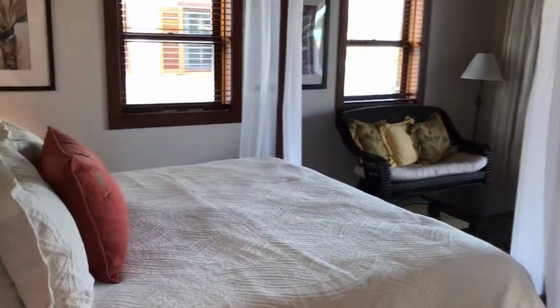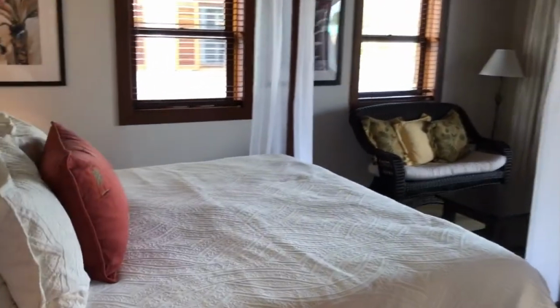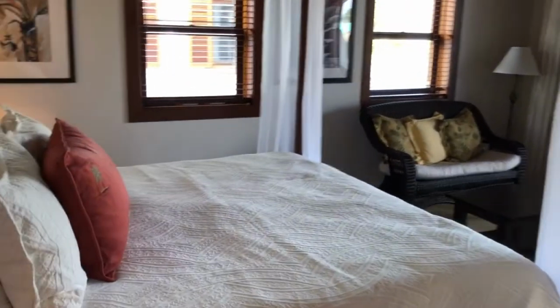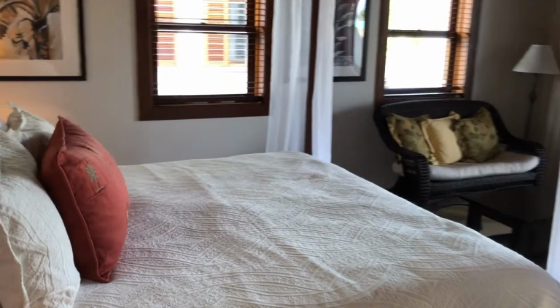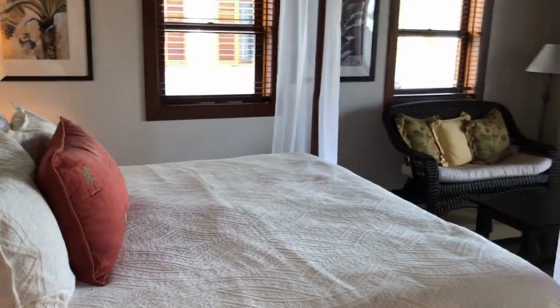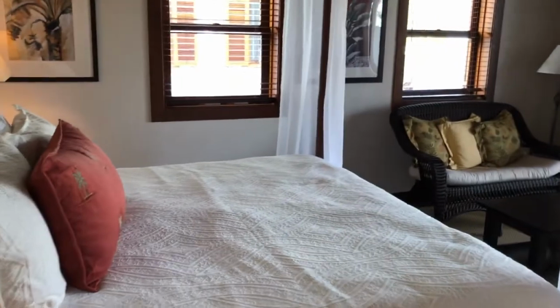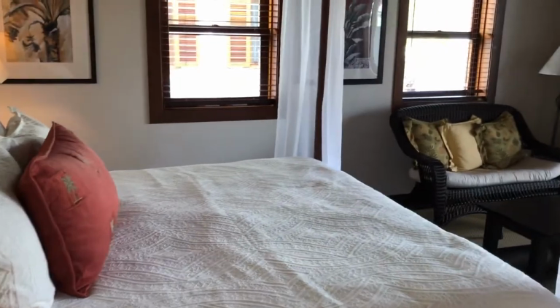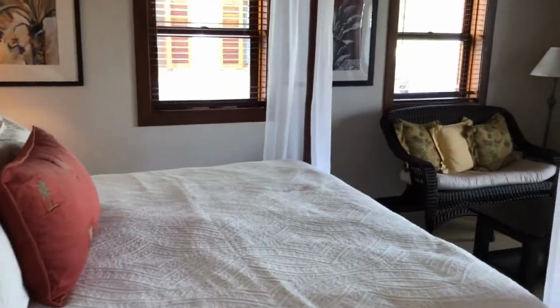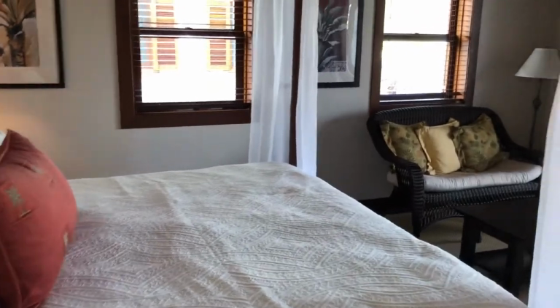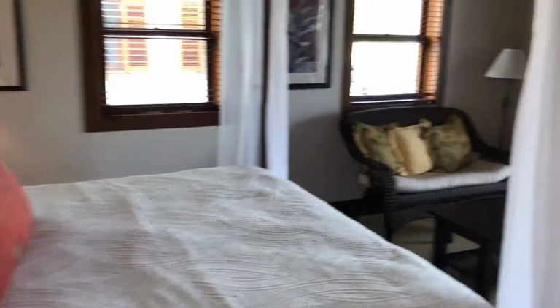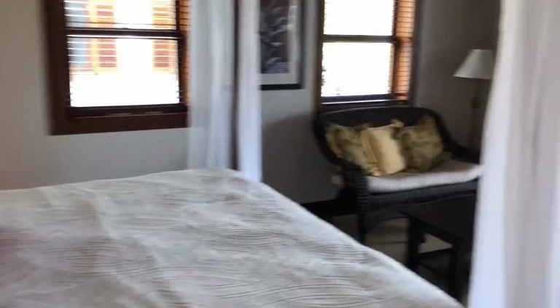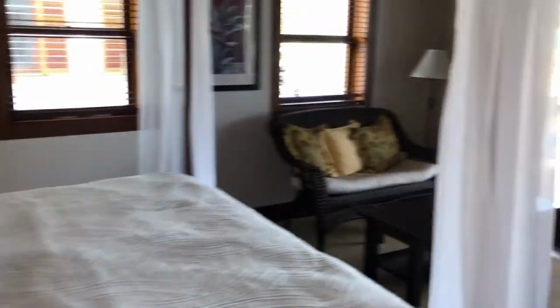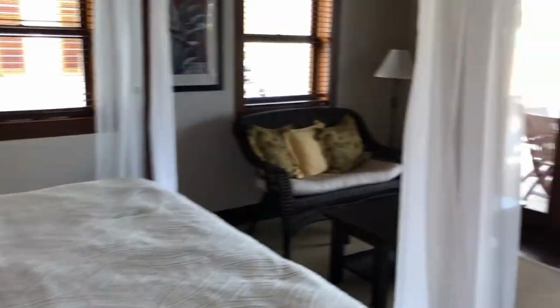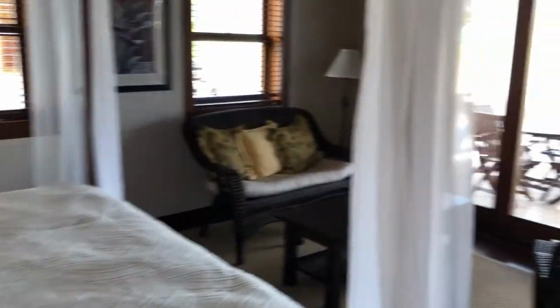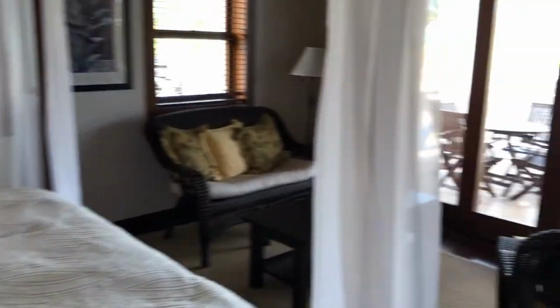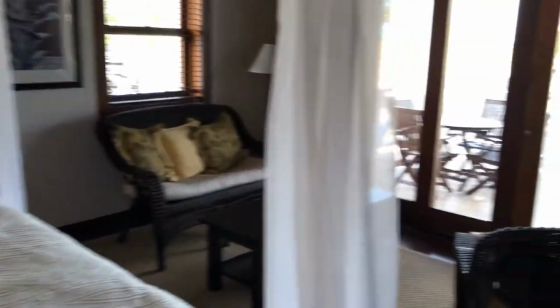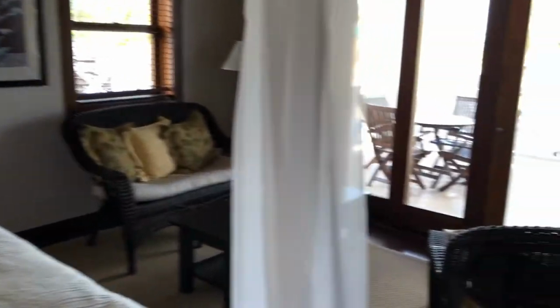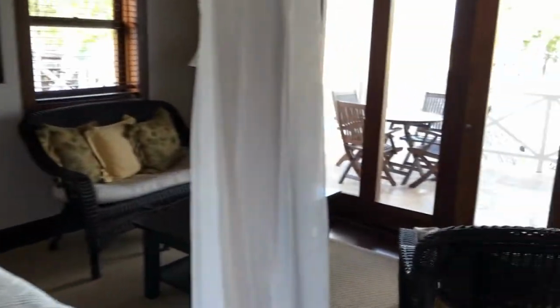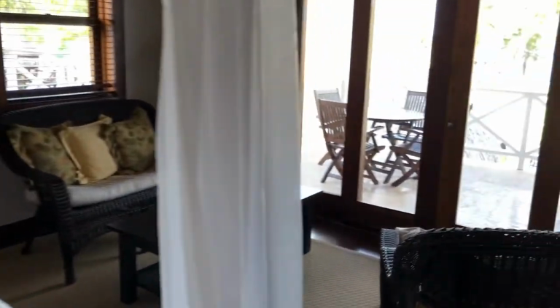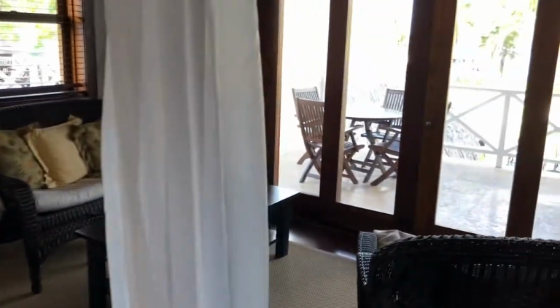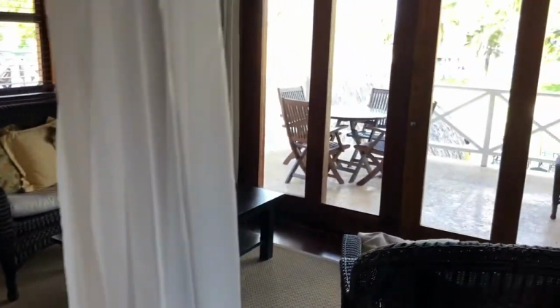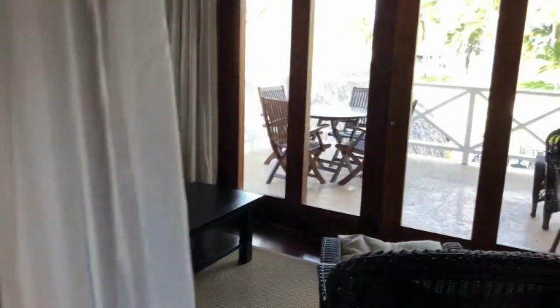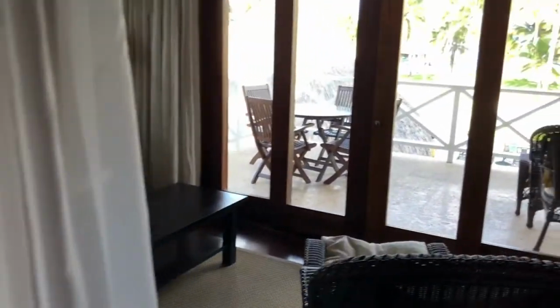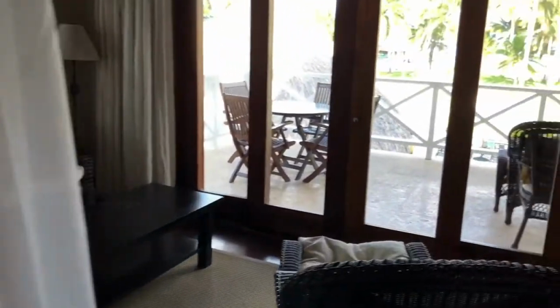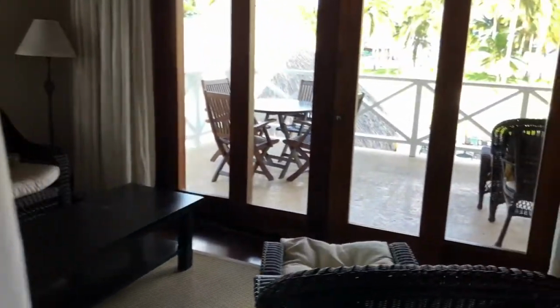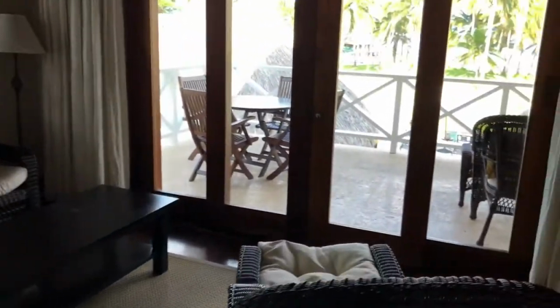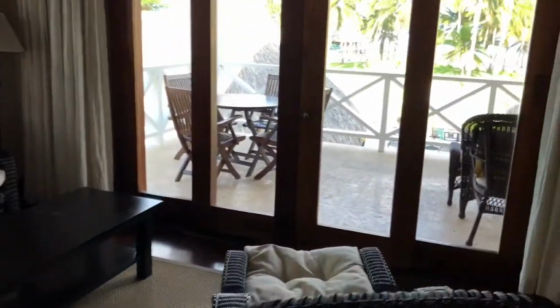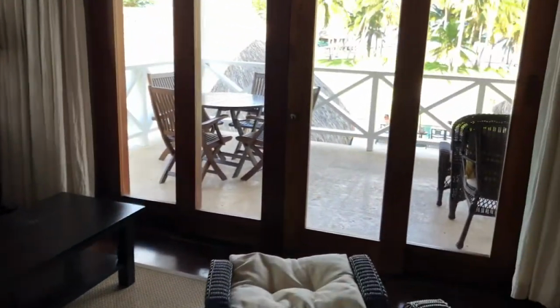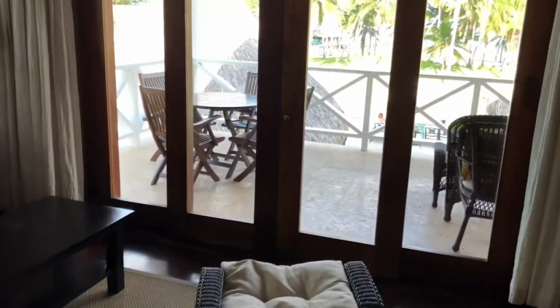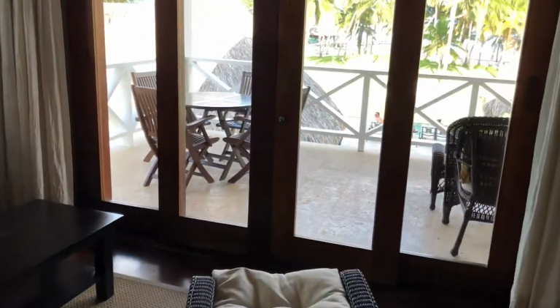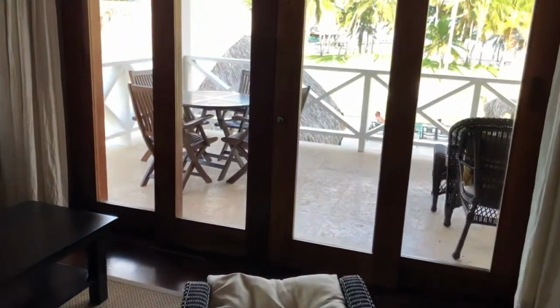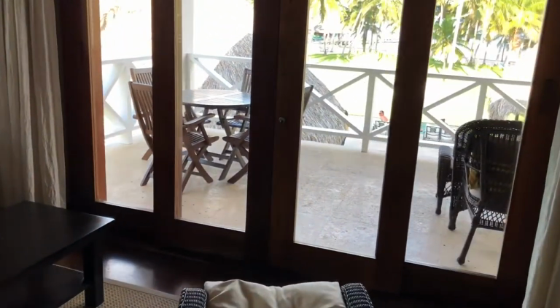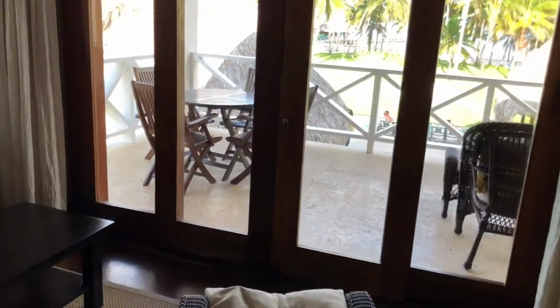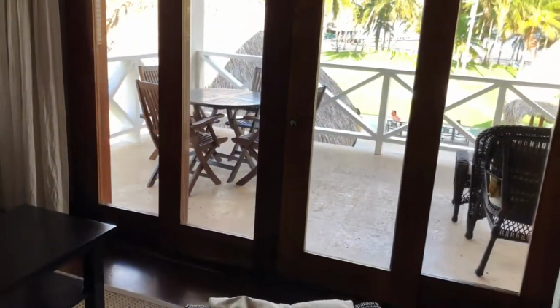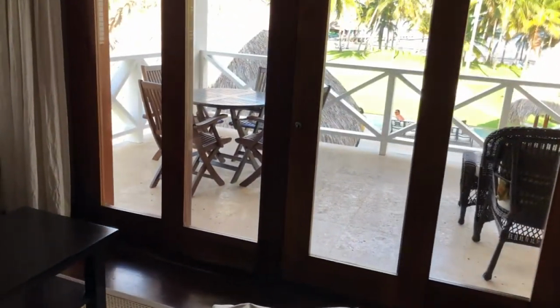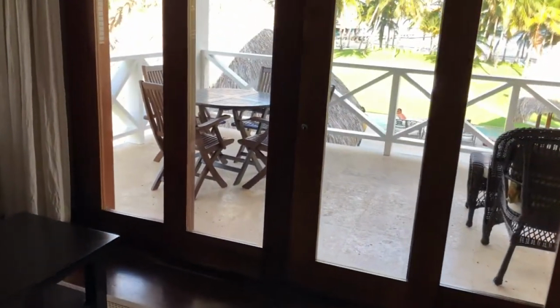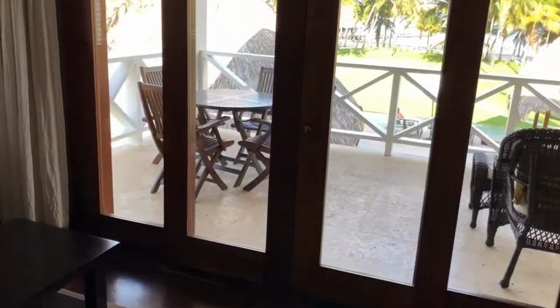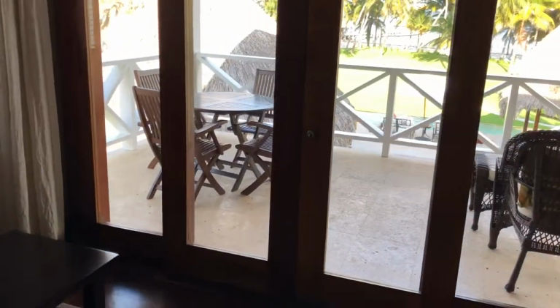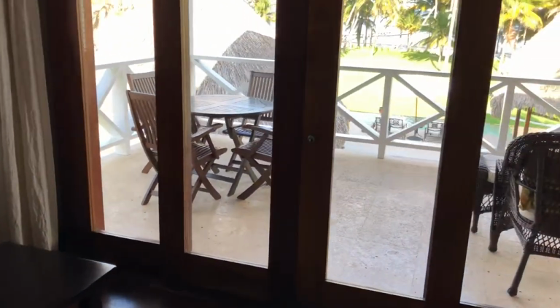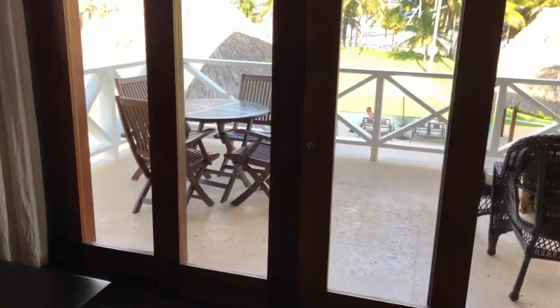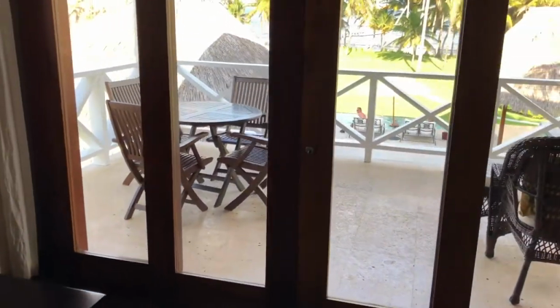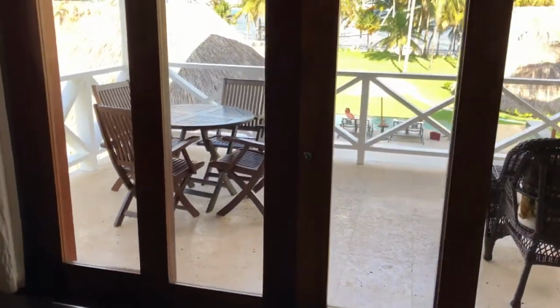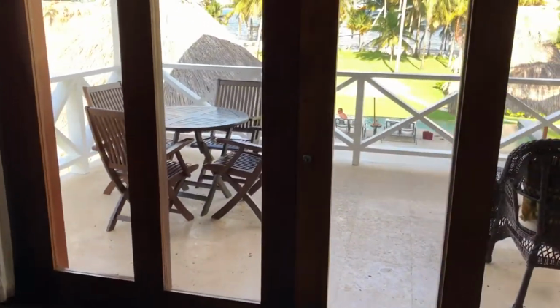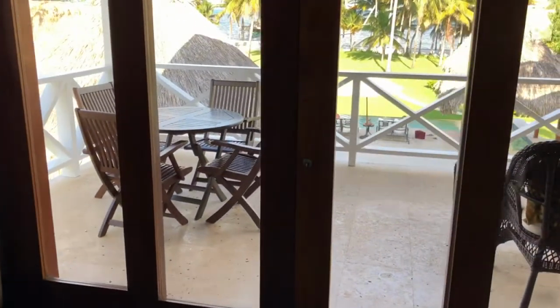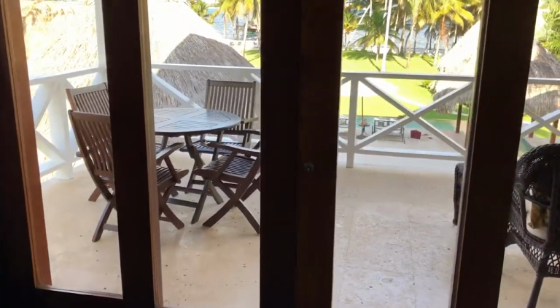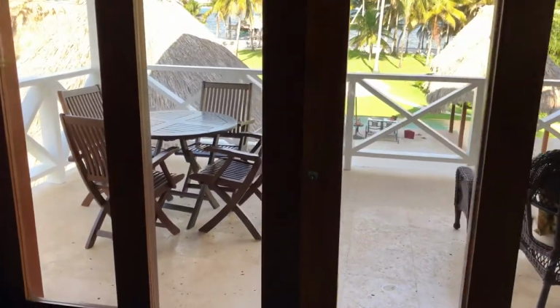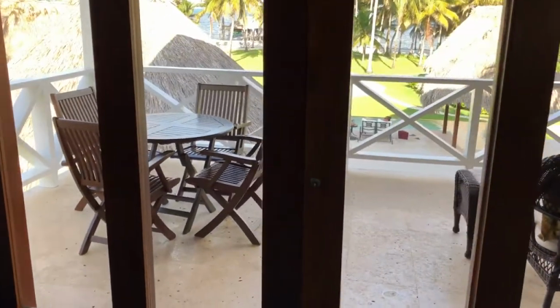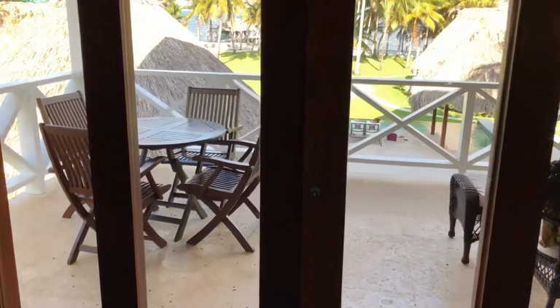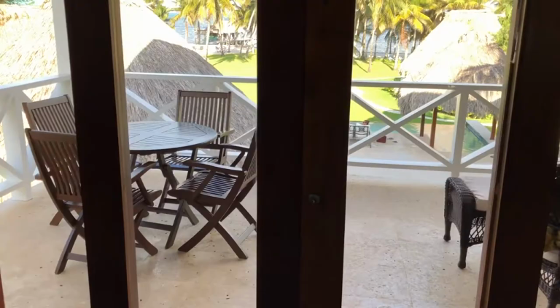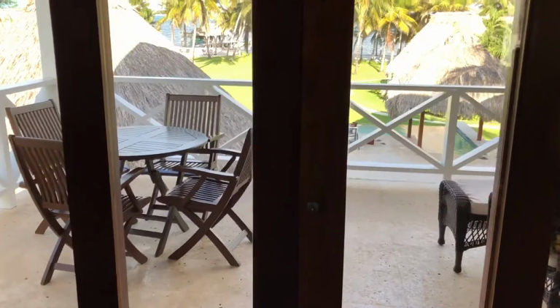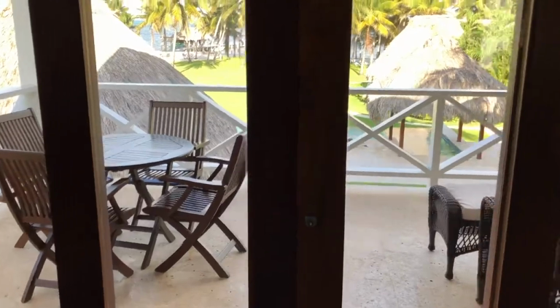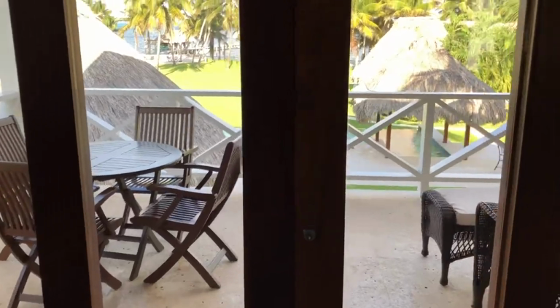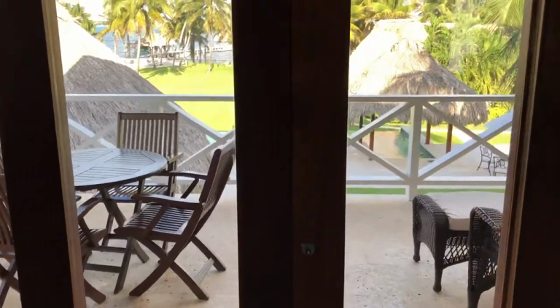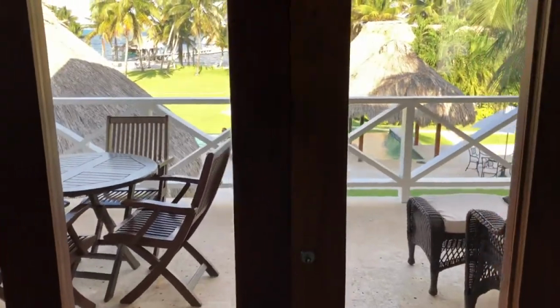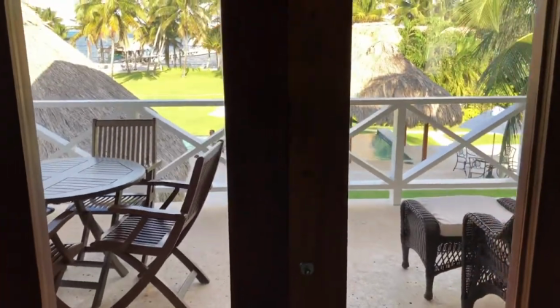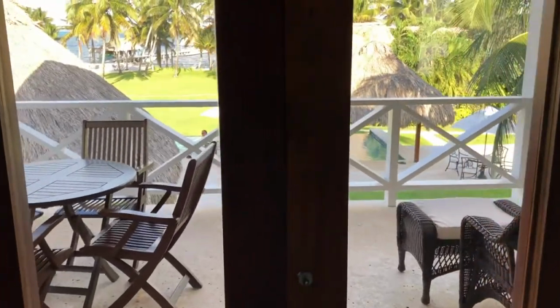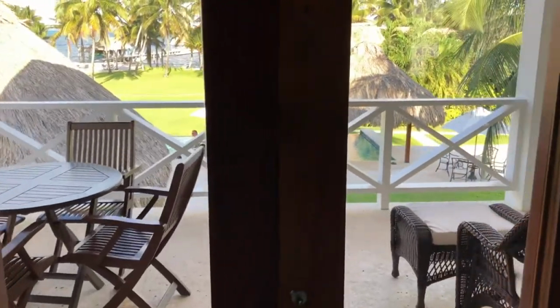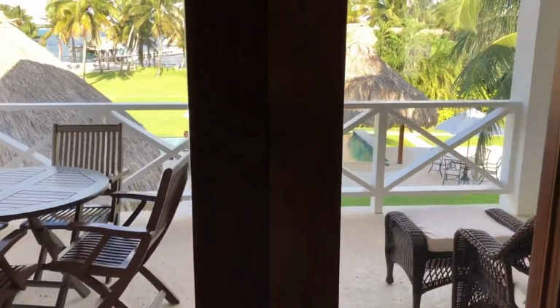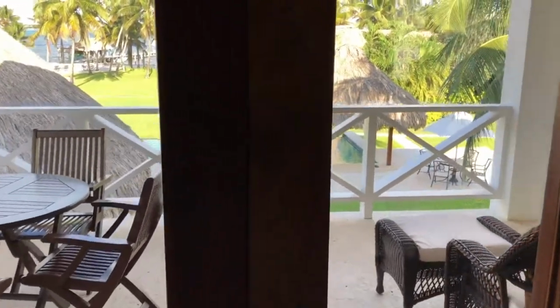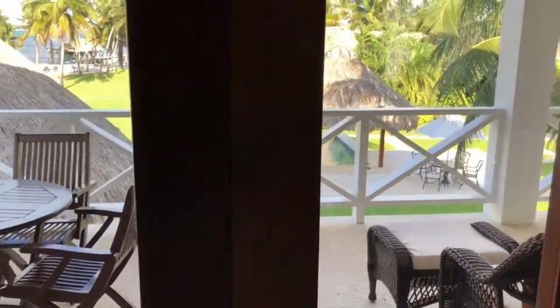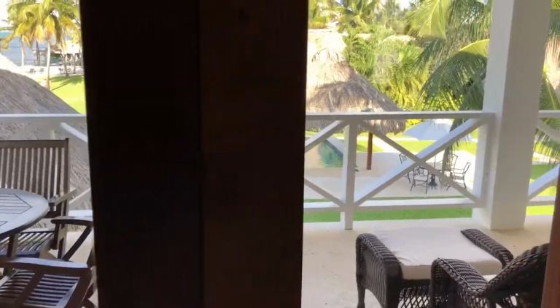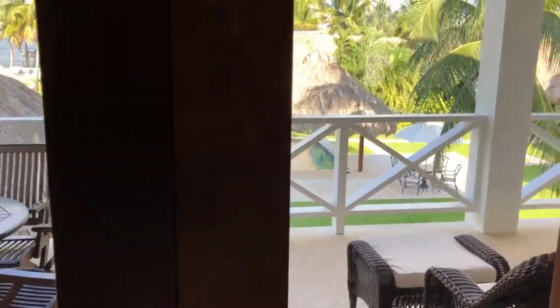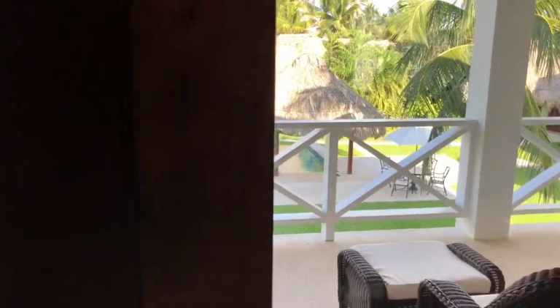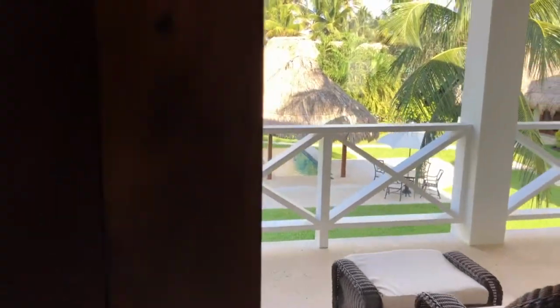There's a big king-size bed, and you can step out onto your patio from here.